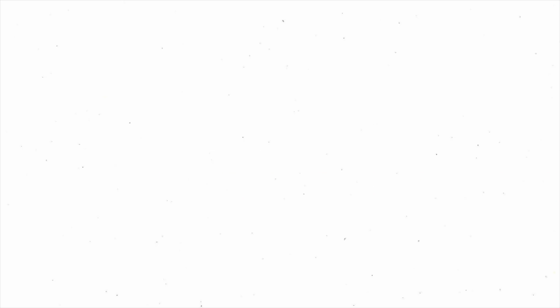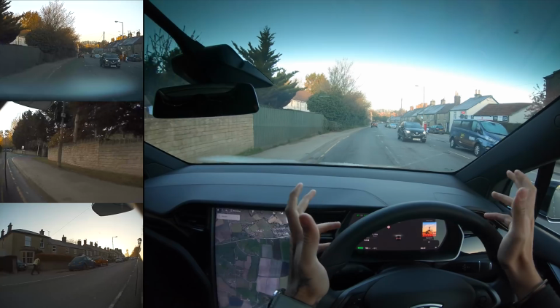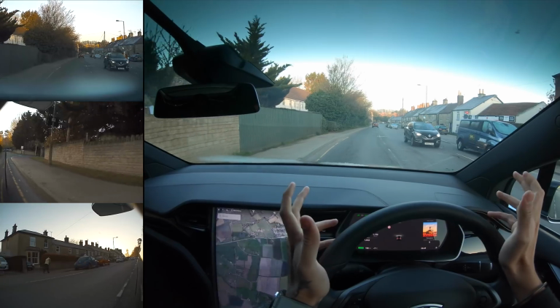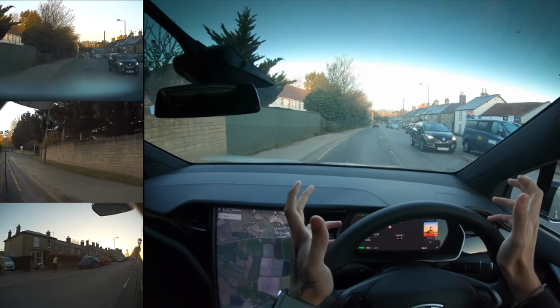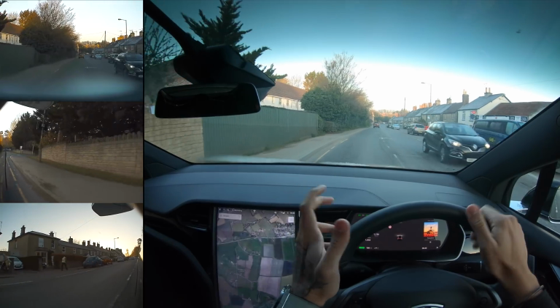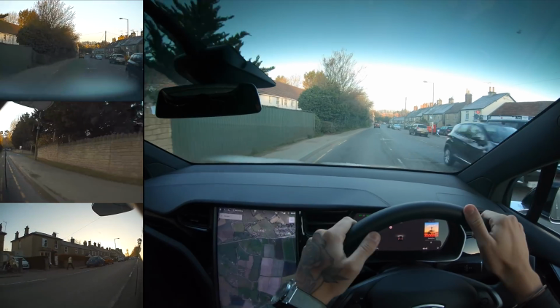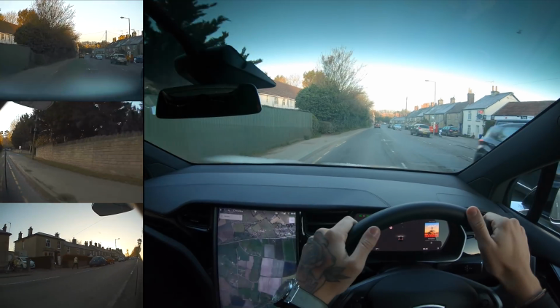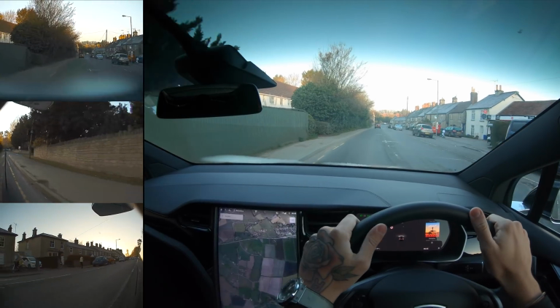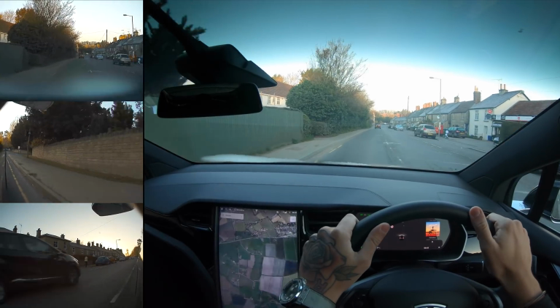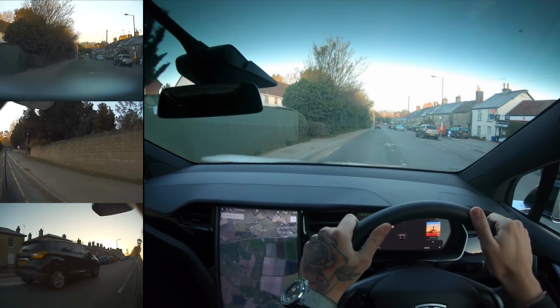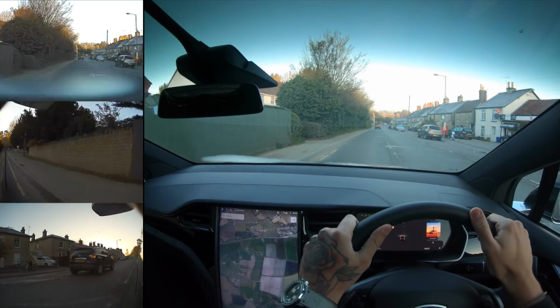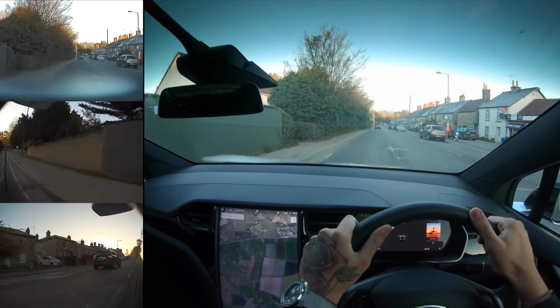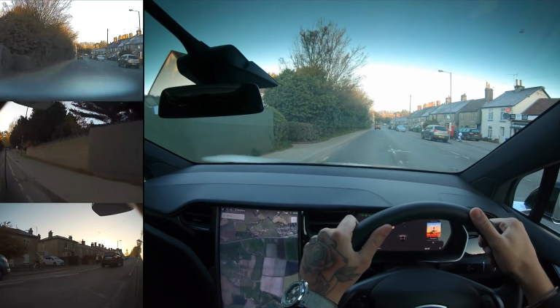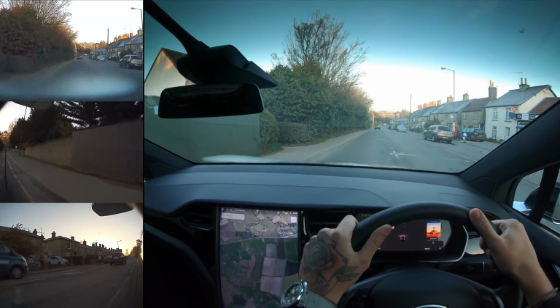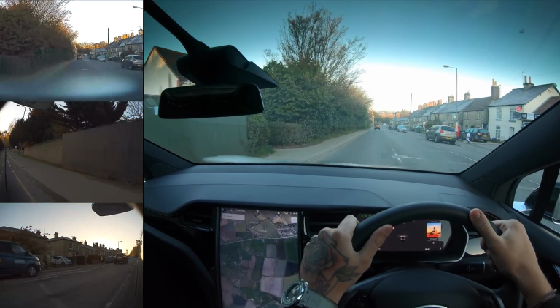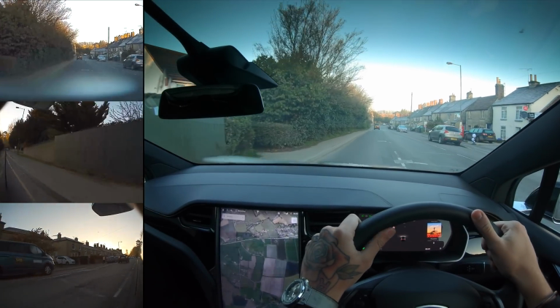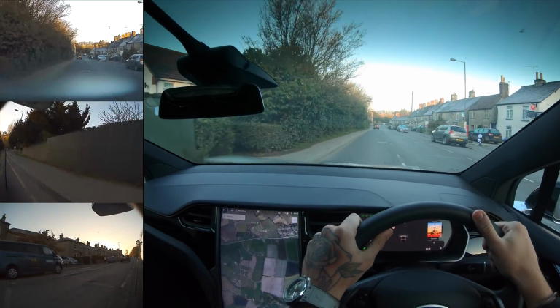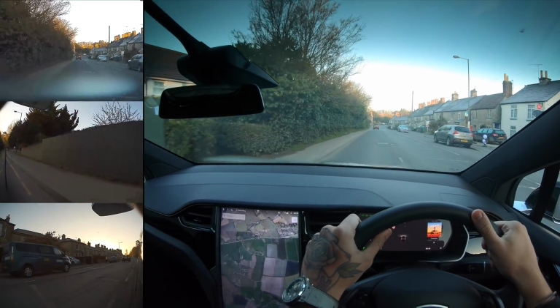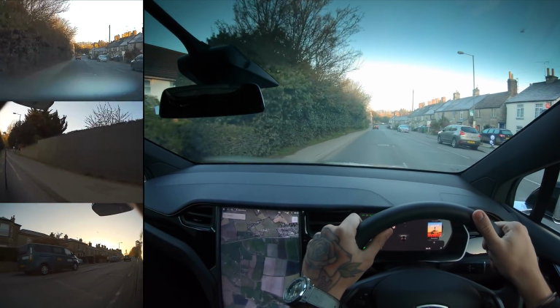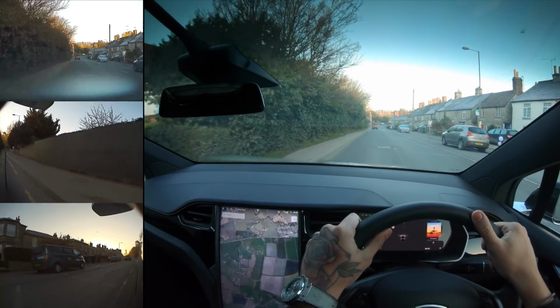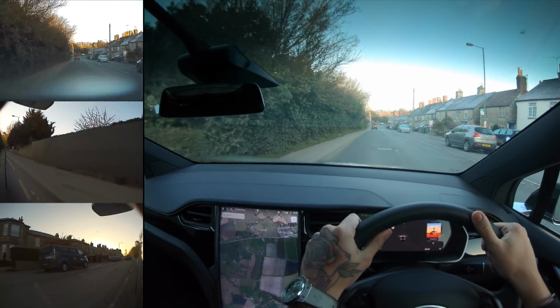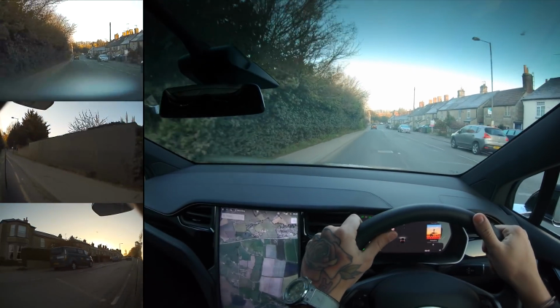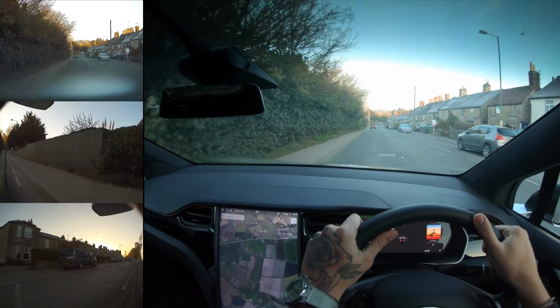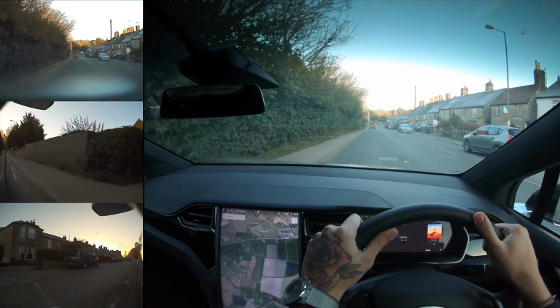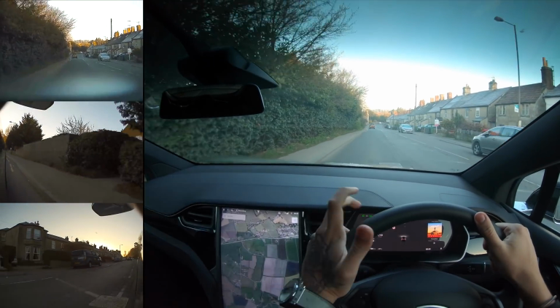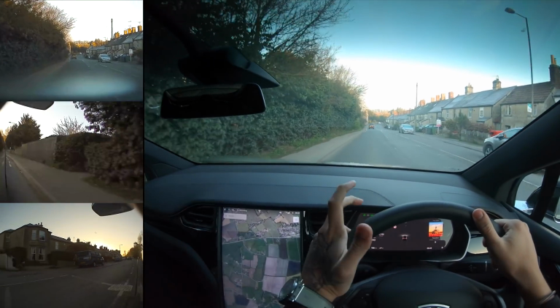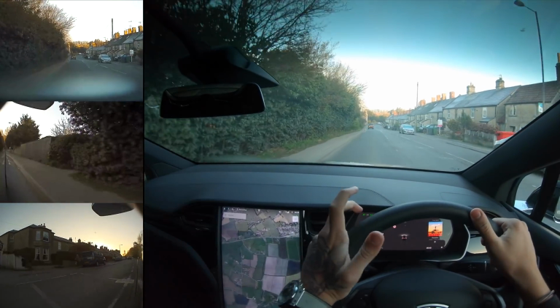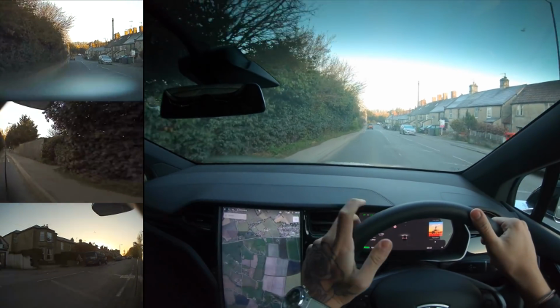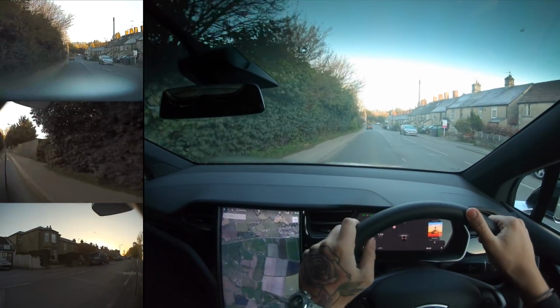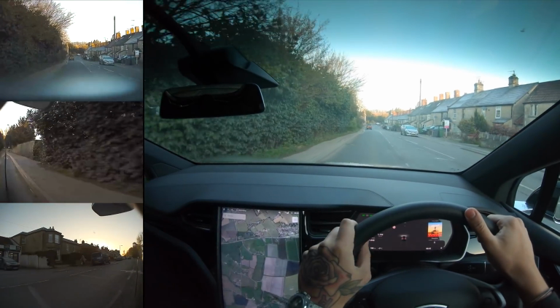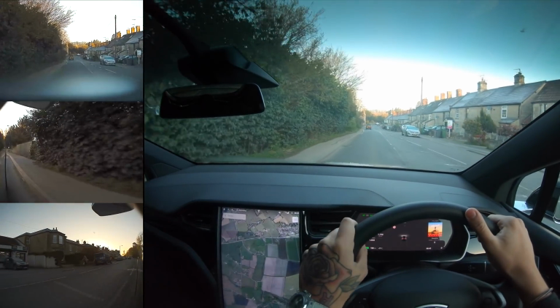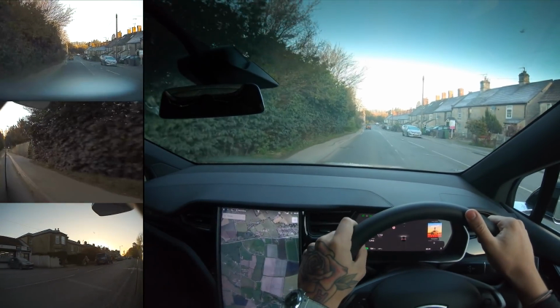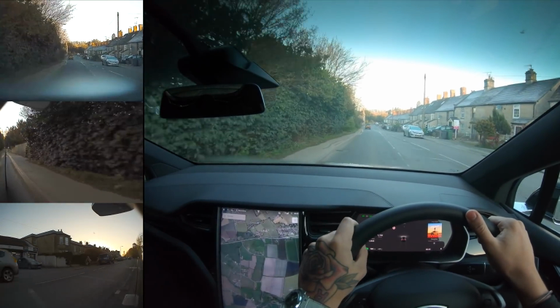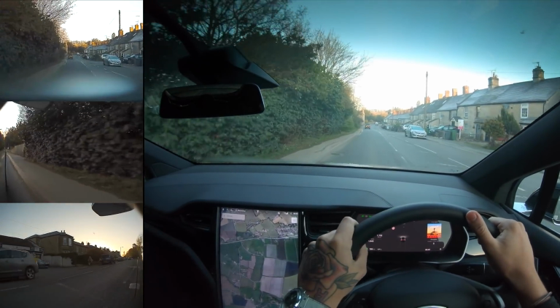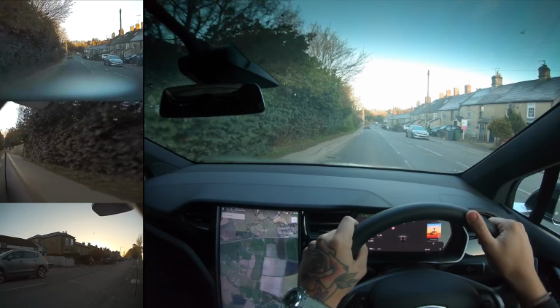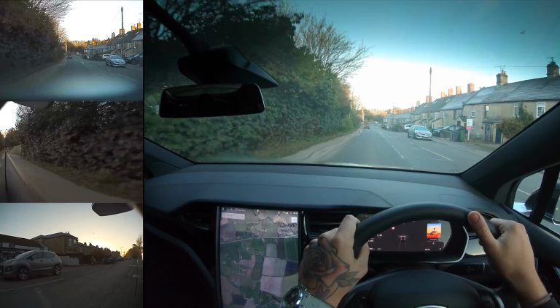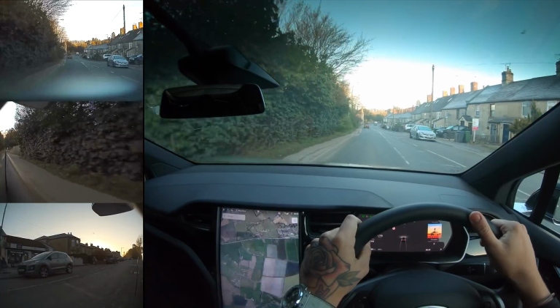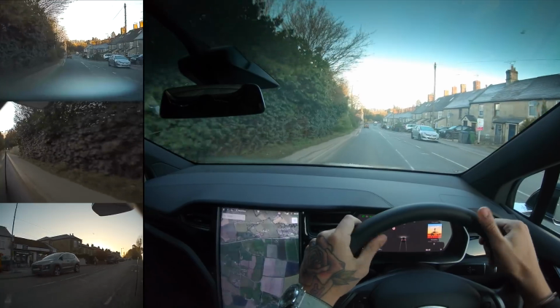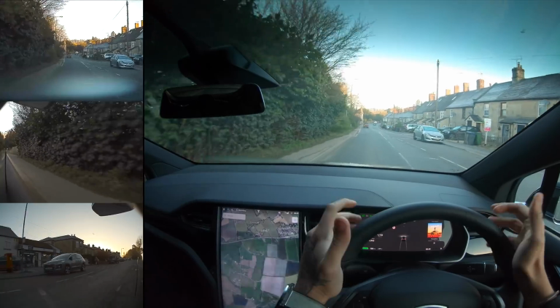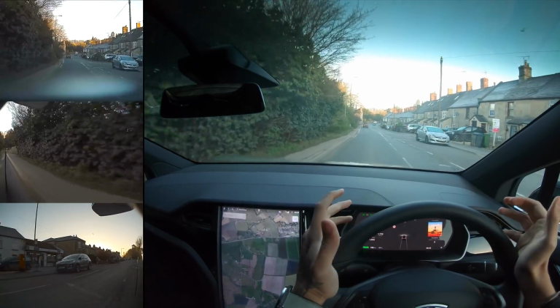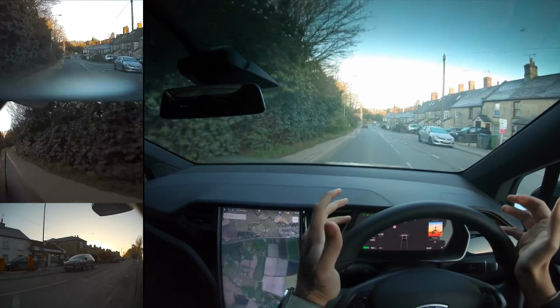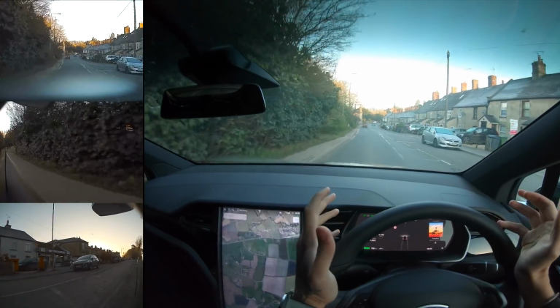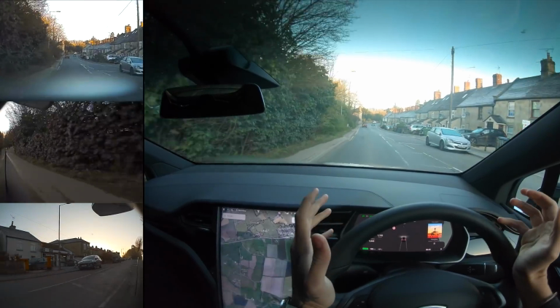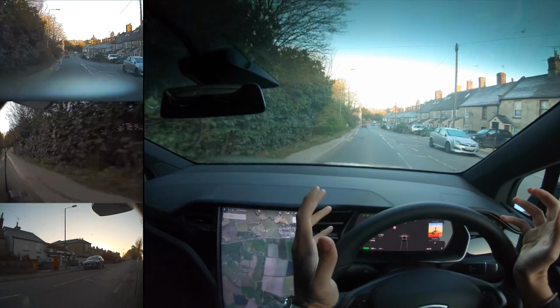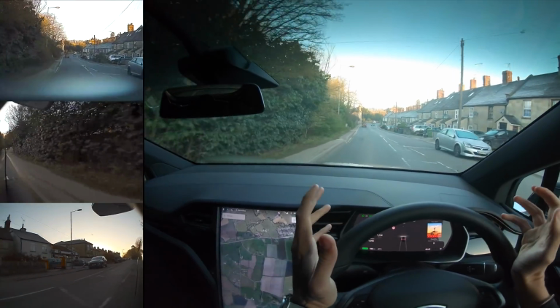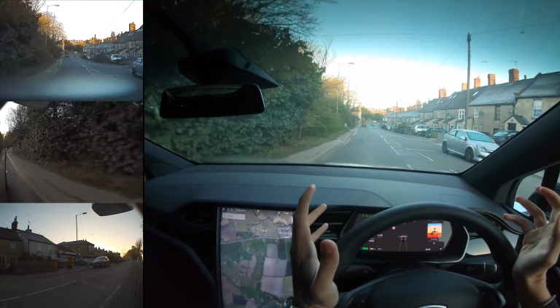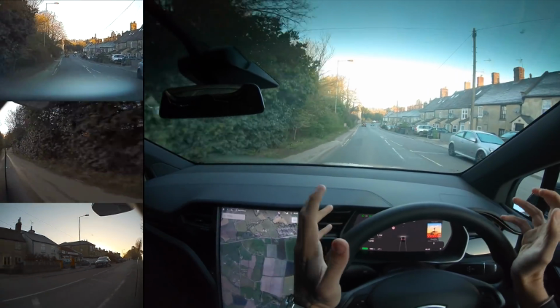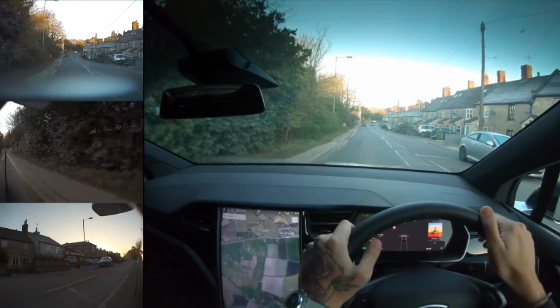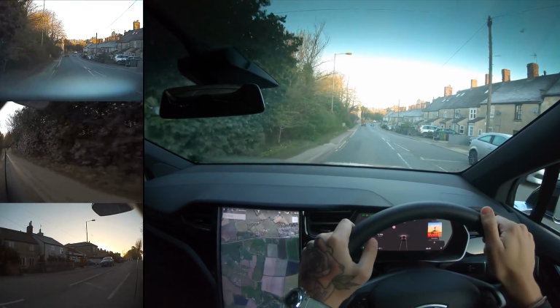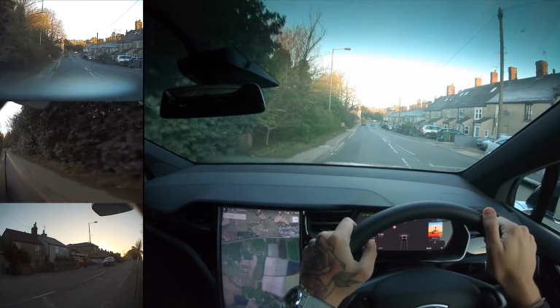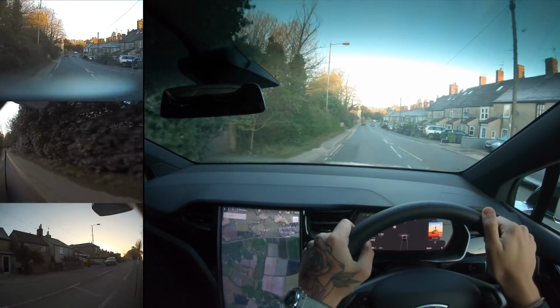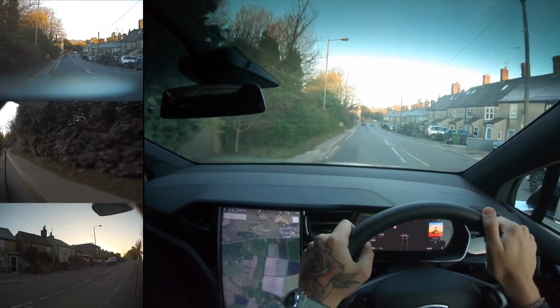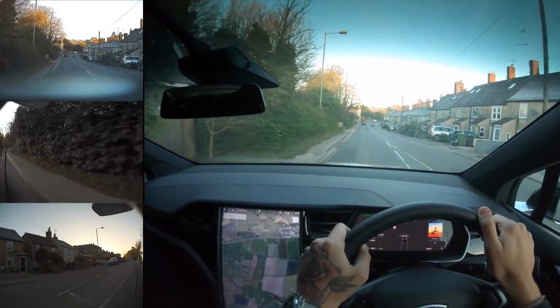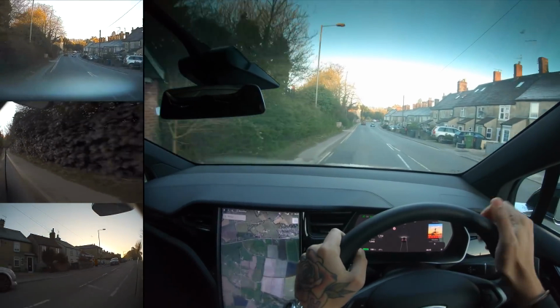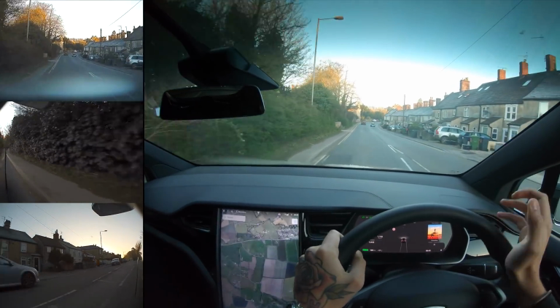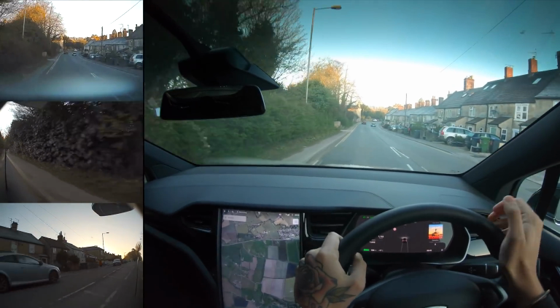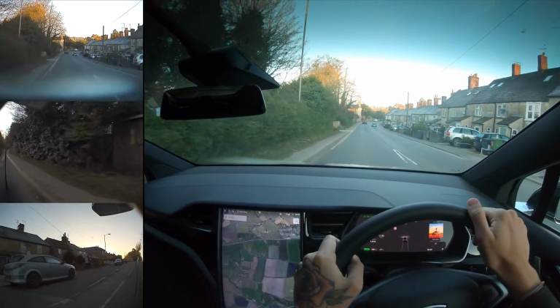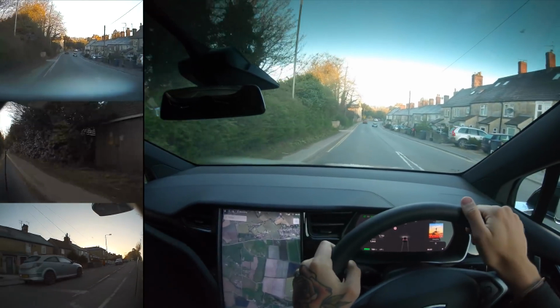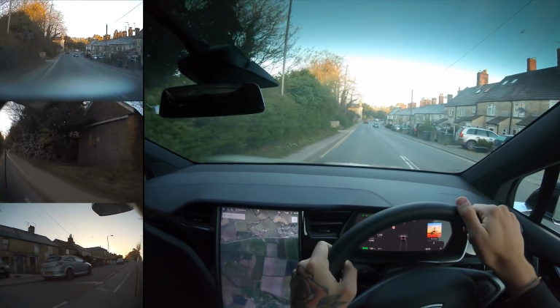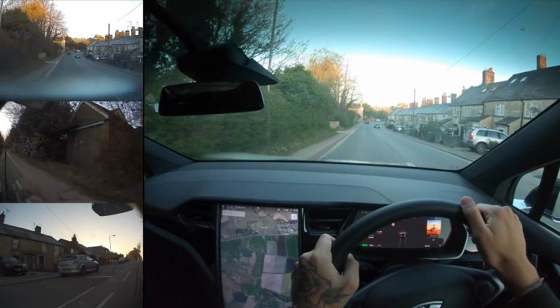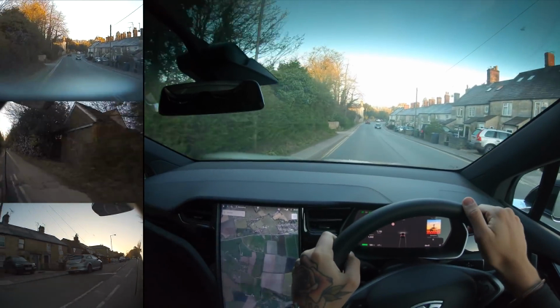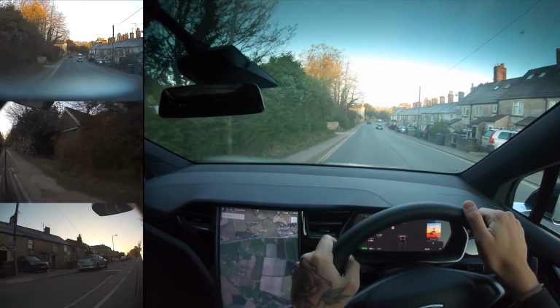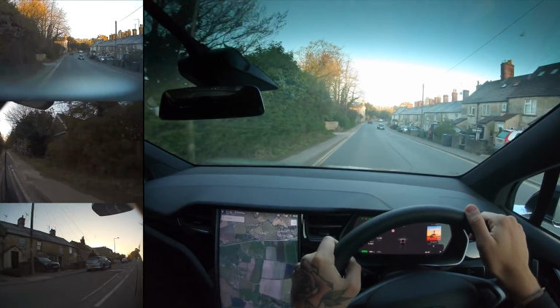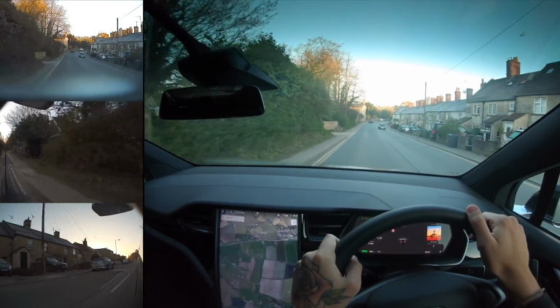Hey everybody, I hope you're doing well. It is Tesla Driver here. Today we're going out early morning to try out the new dash cam in the Model X.